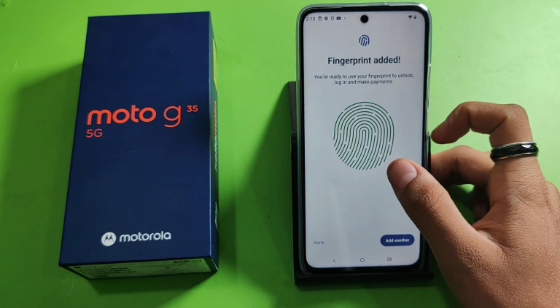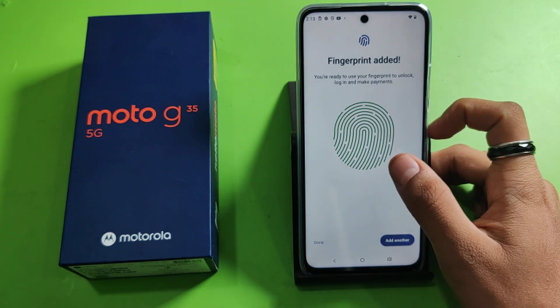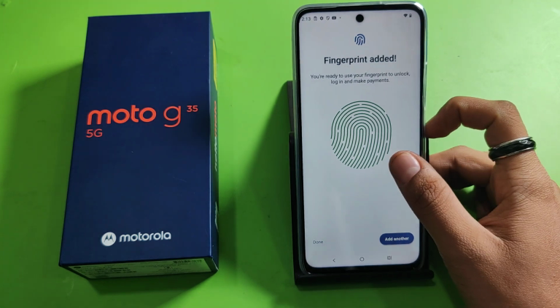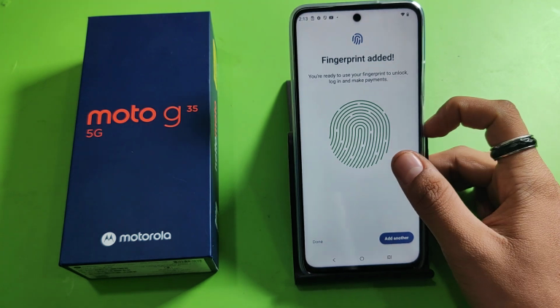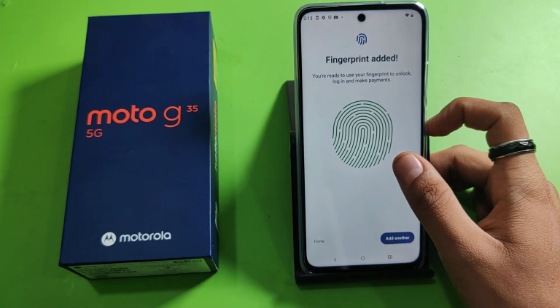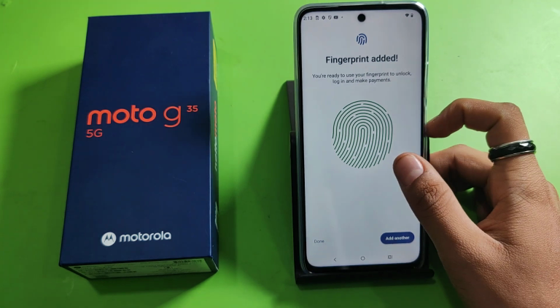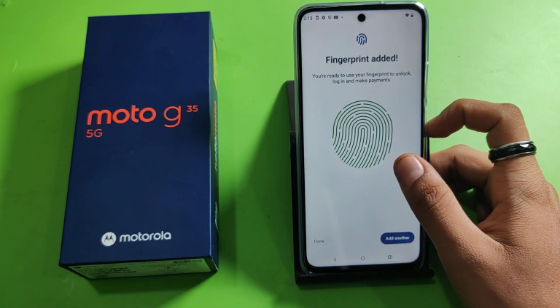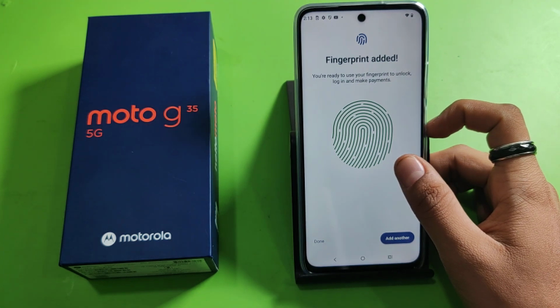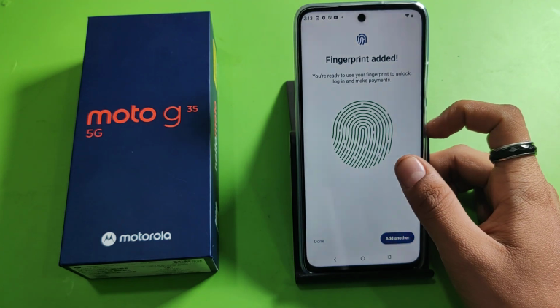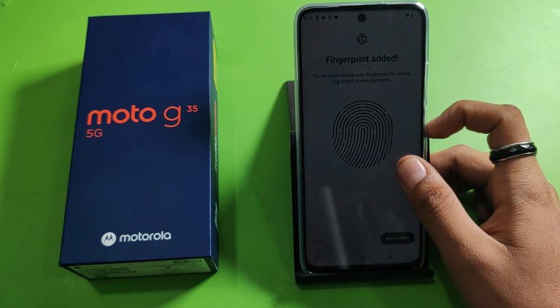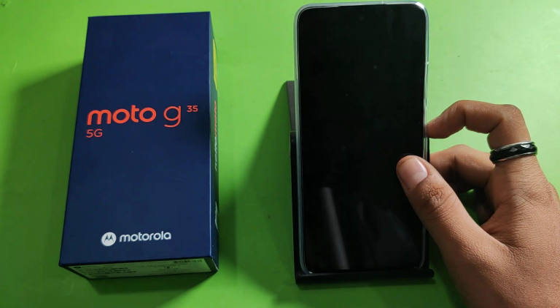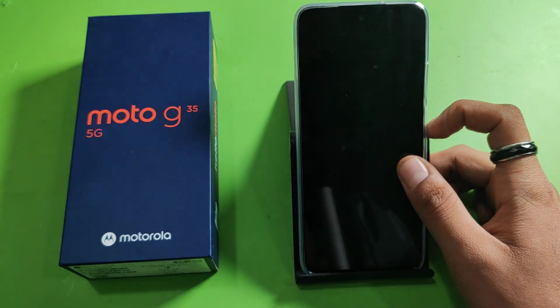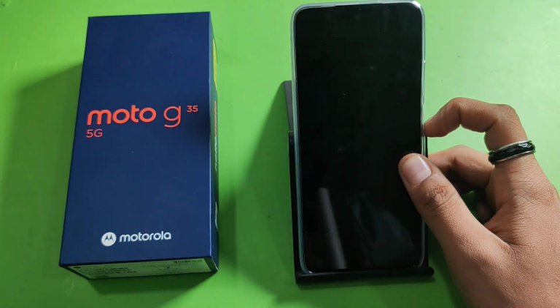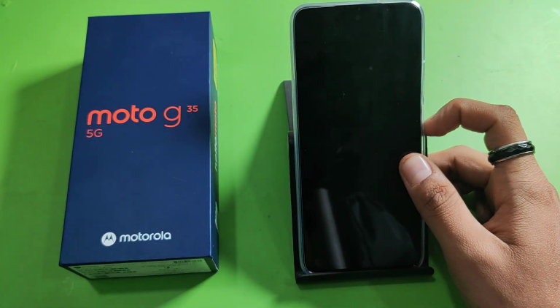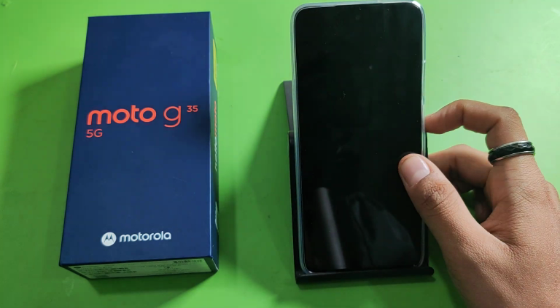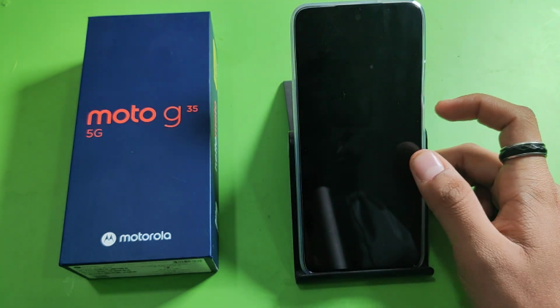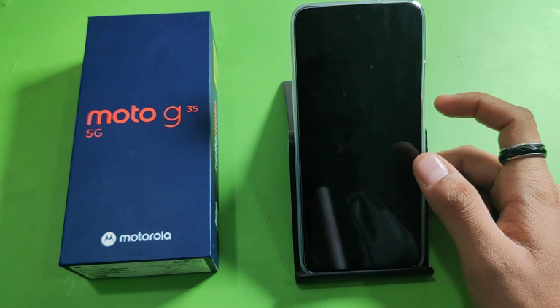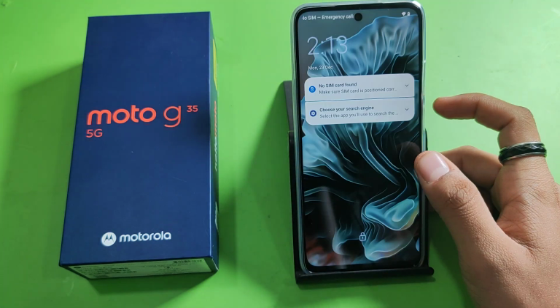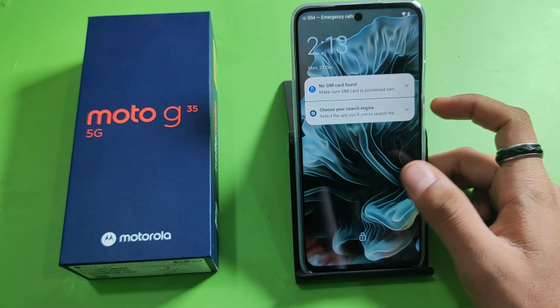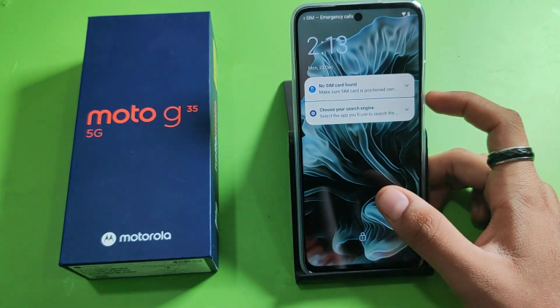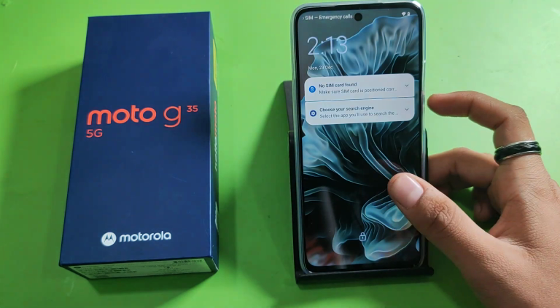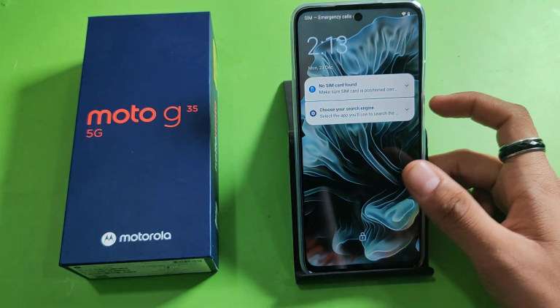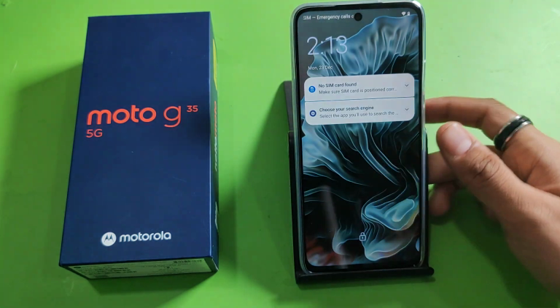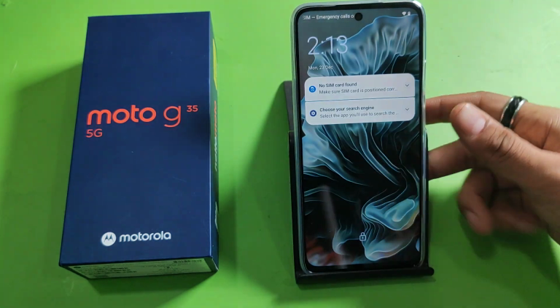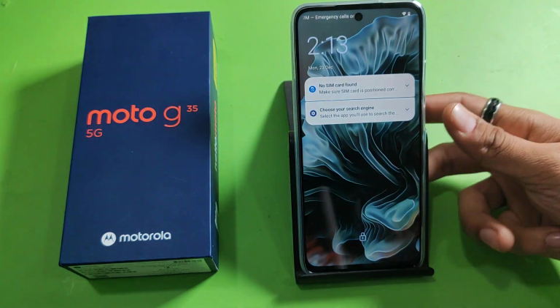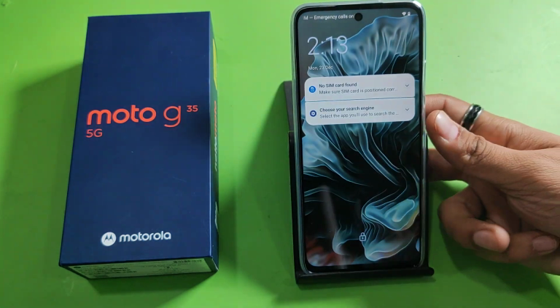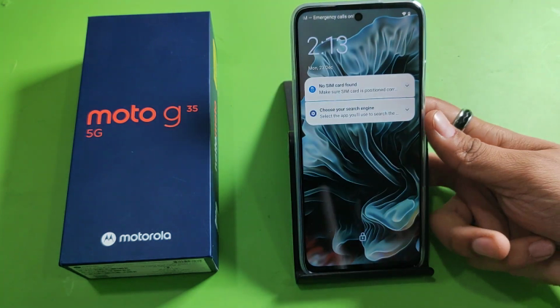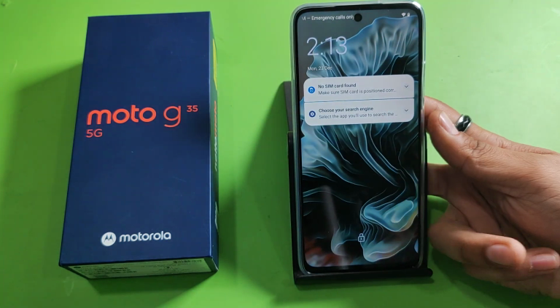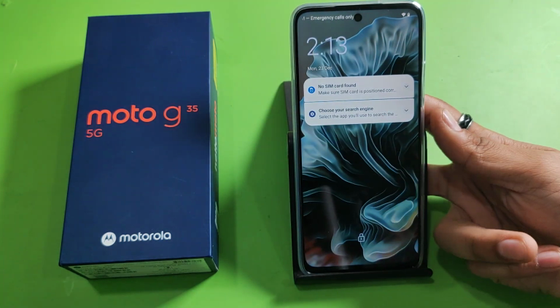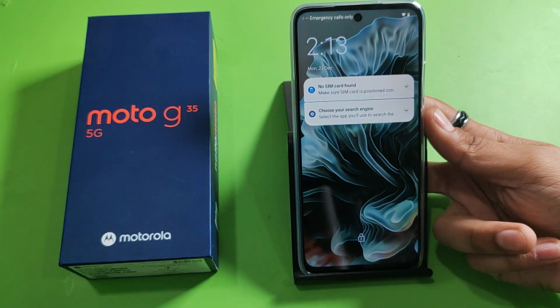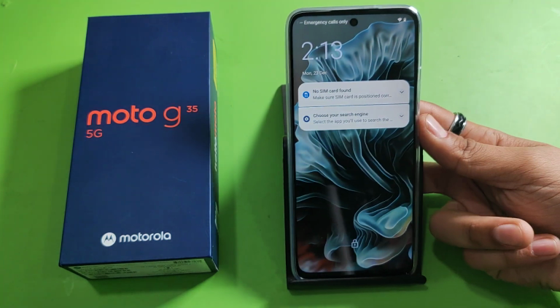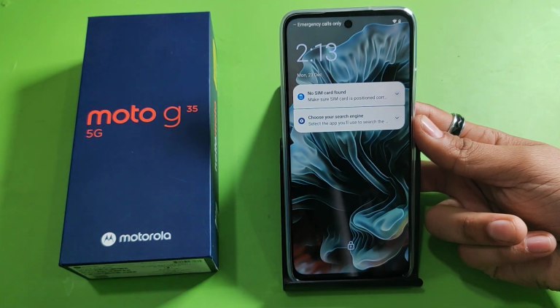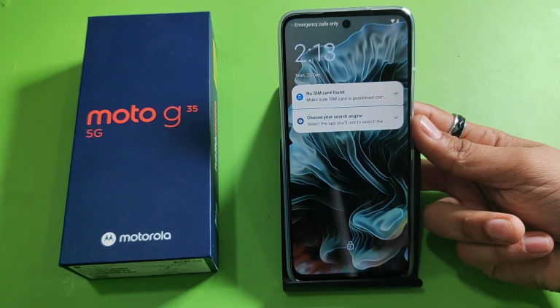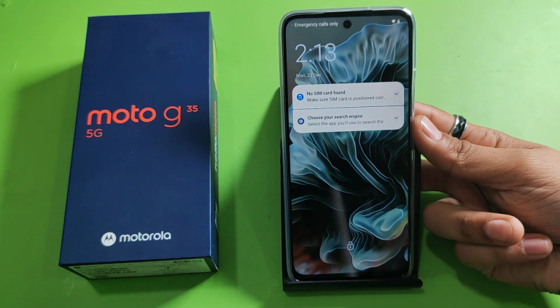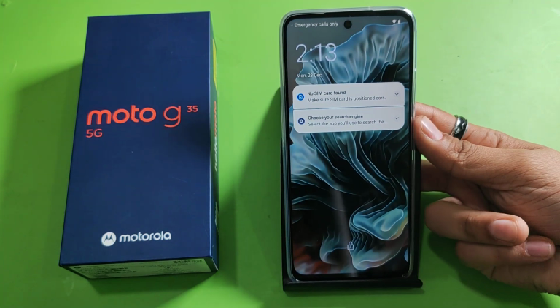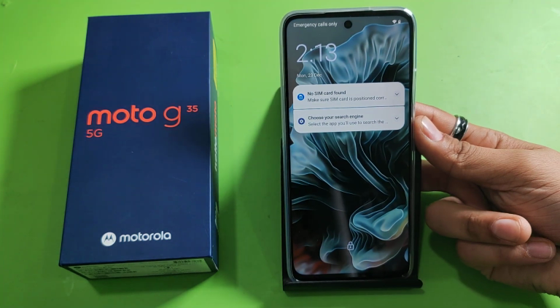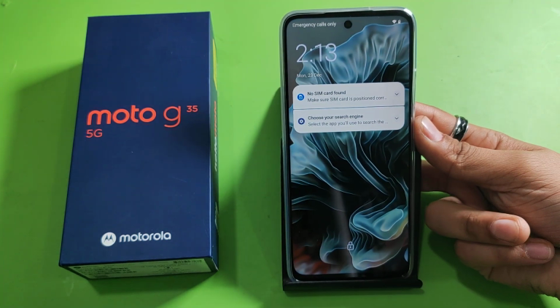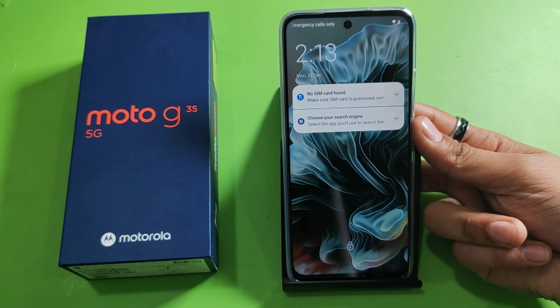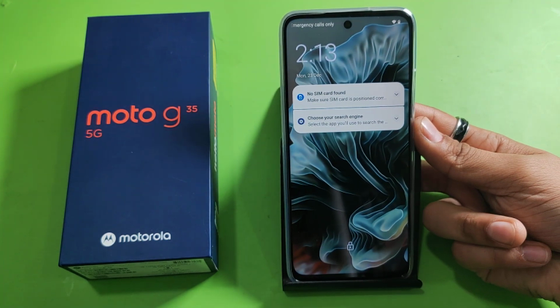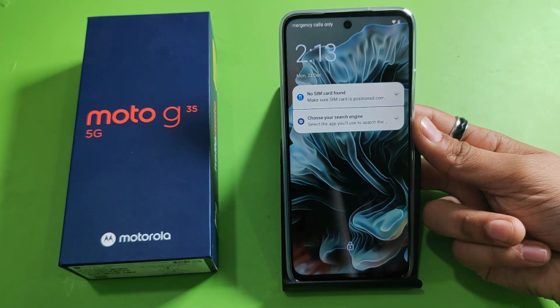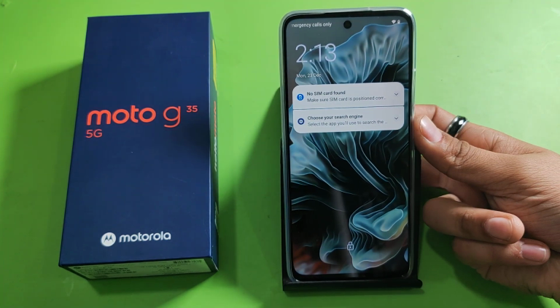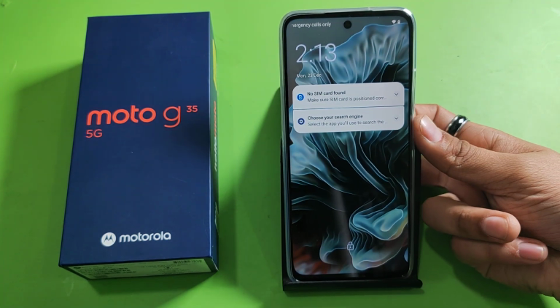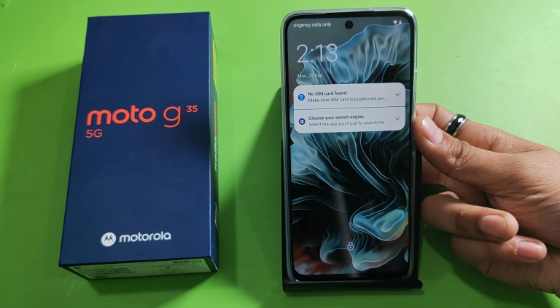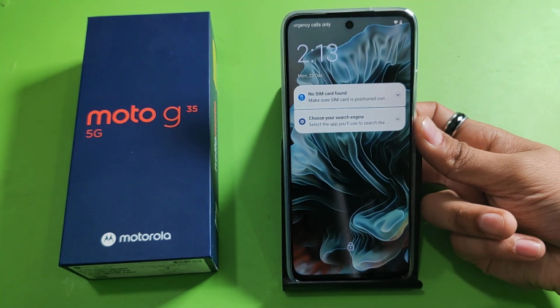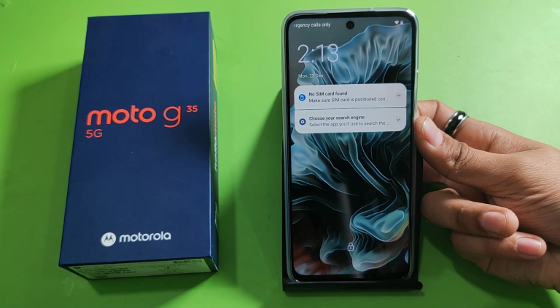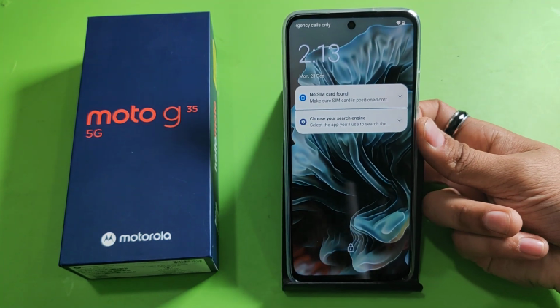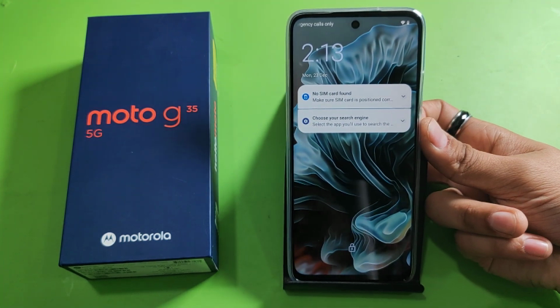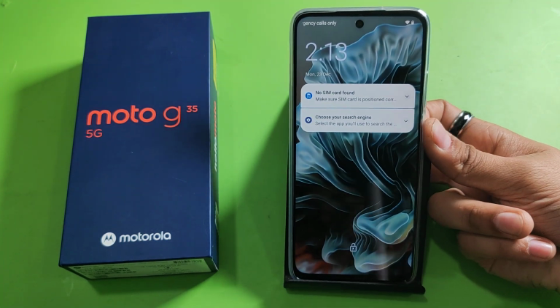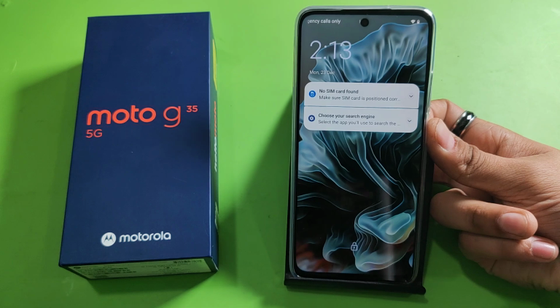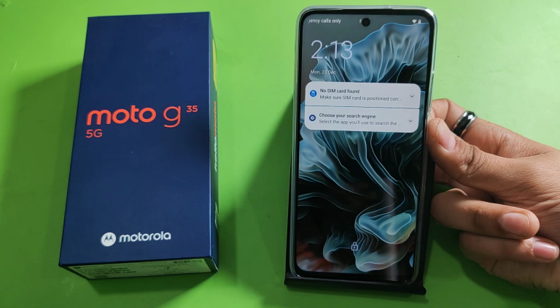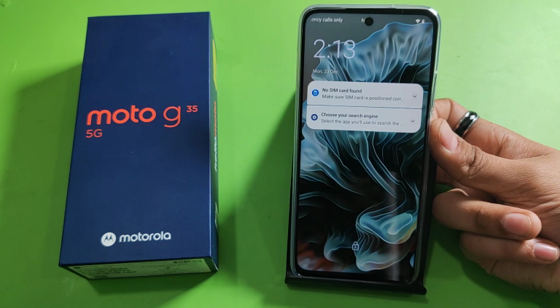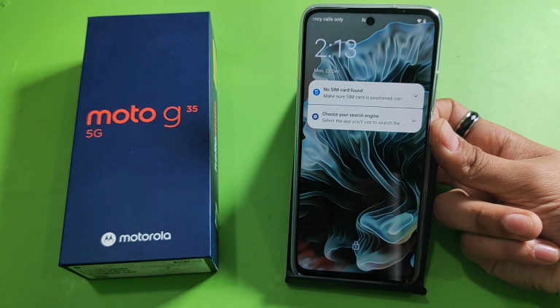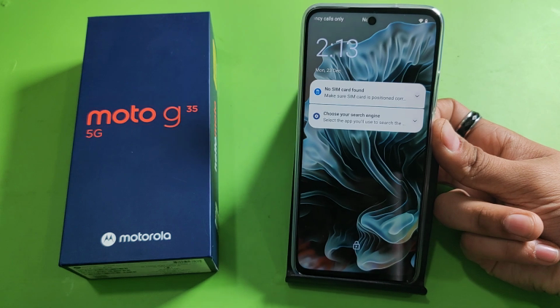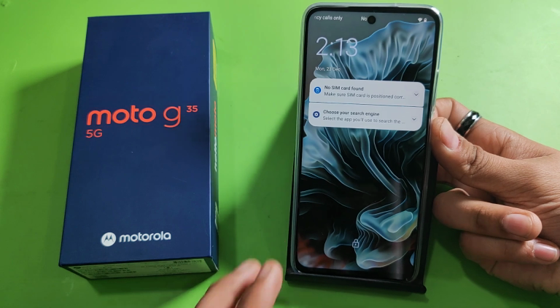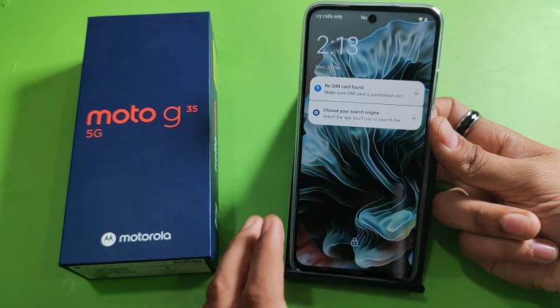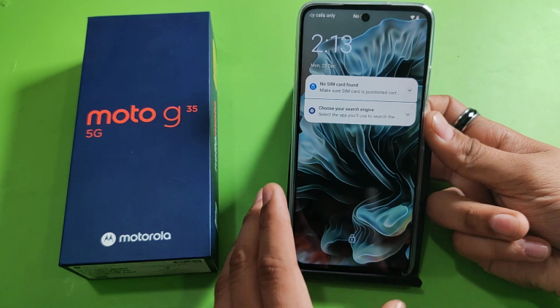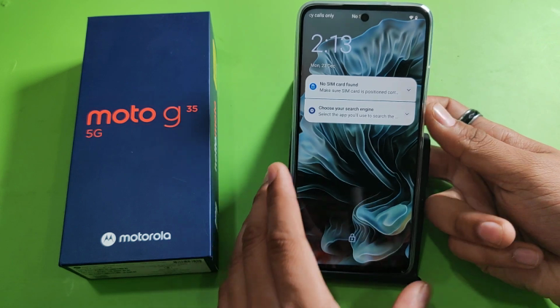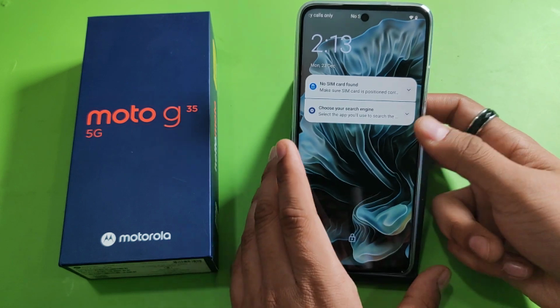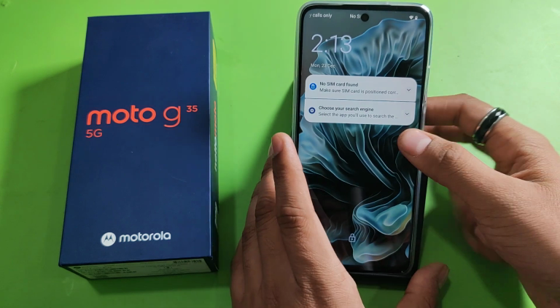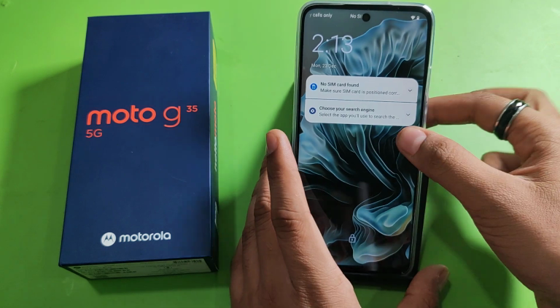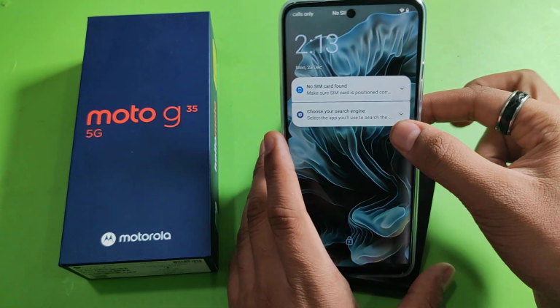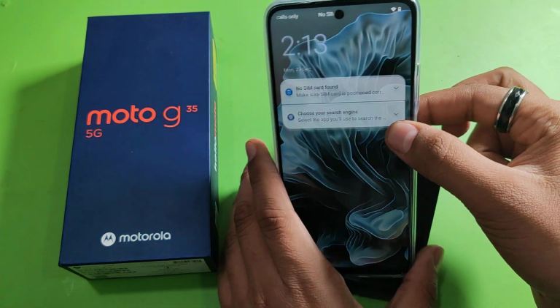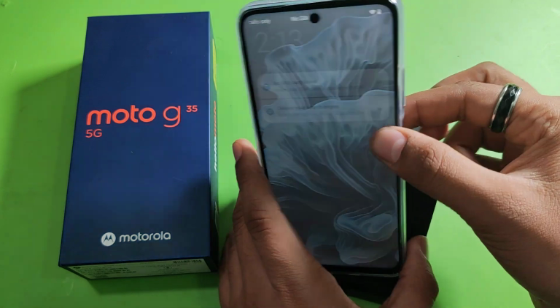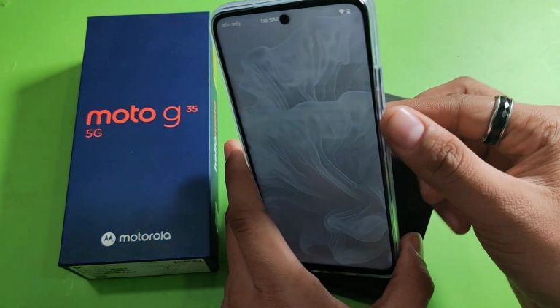You have to press back, turn off the screen, turn it on, and you have to open it by fingerprint. You can see it is now open.